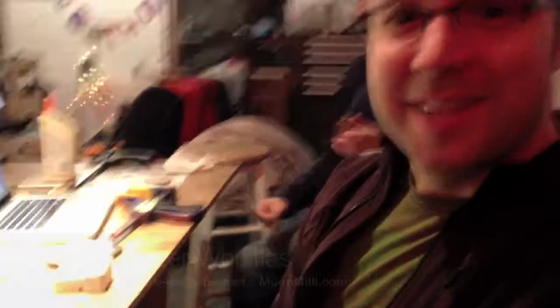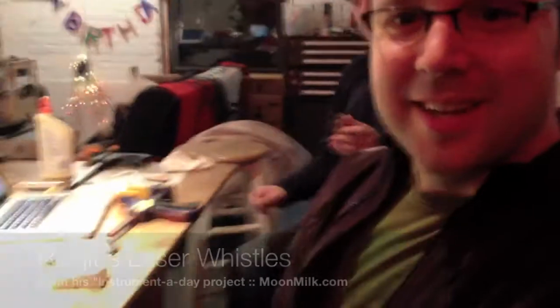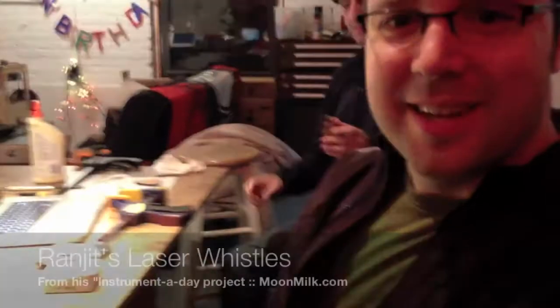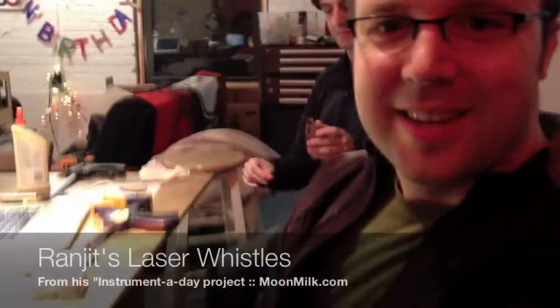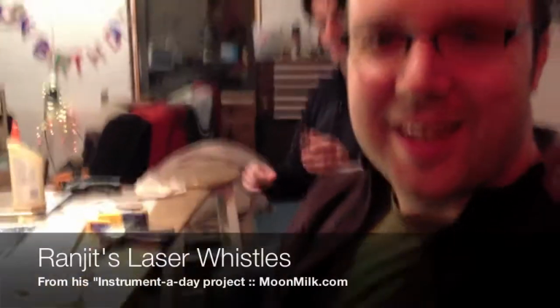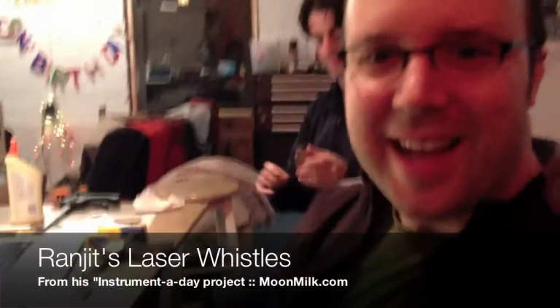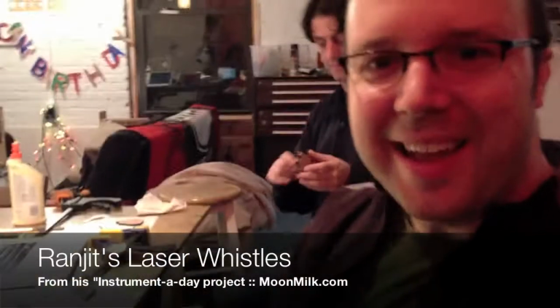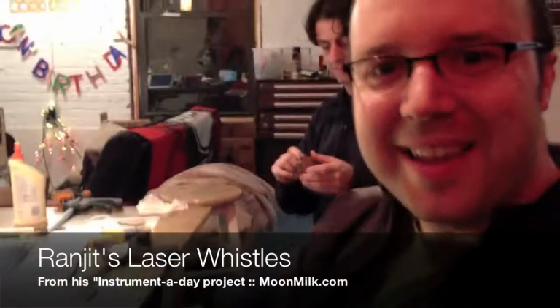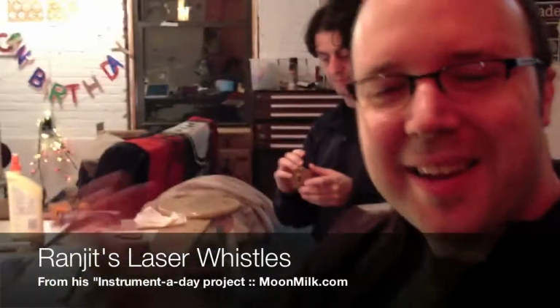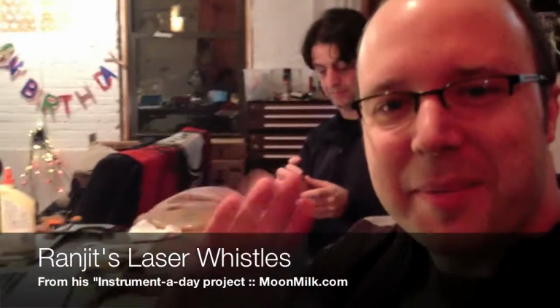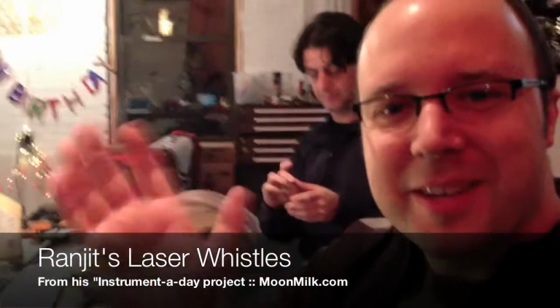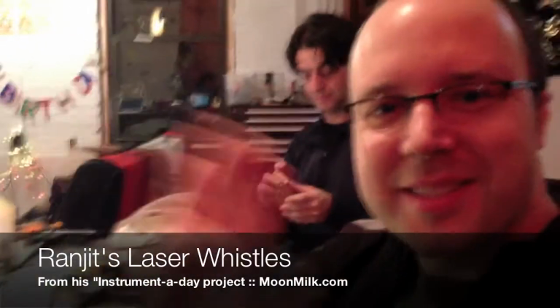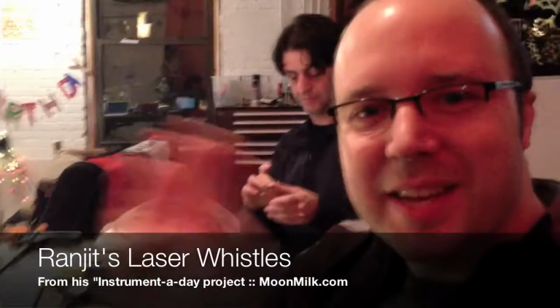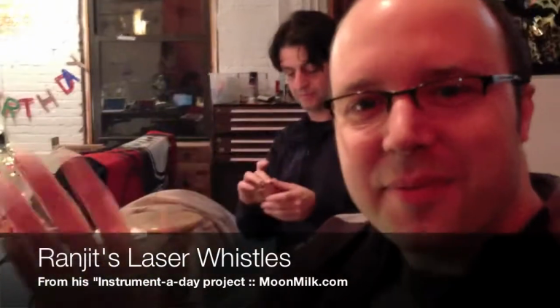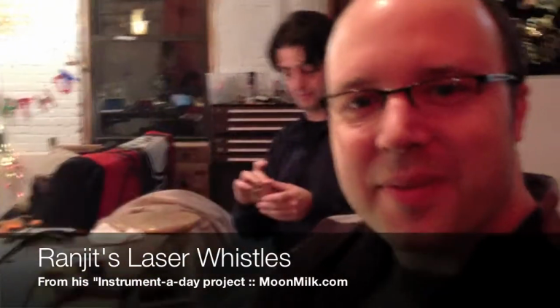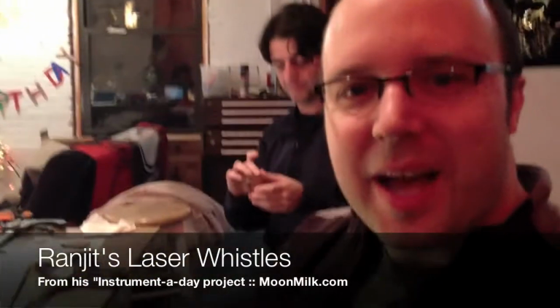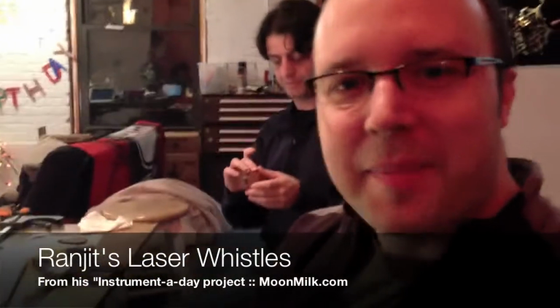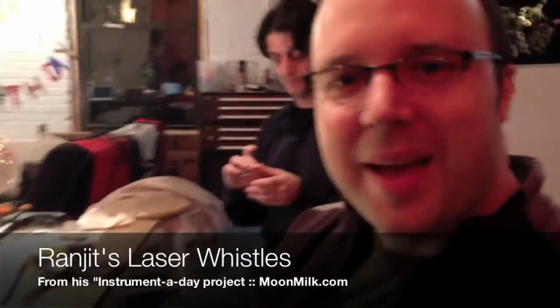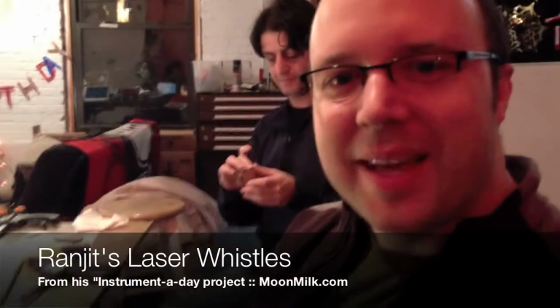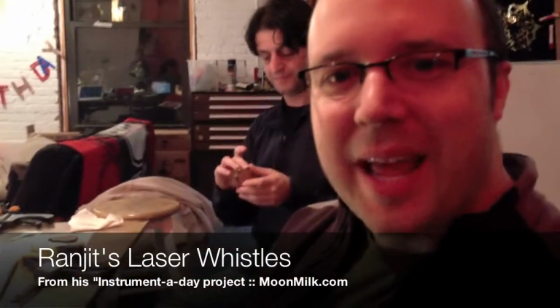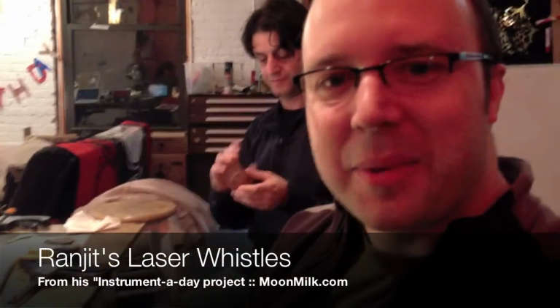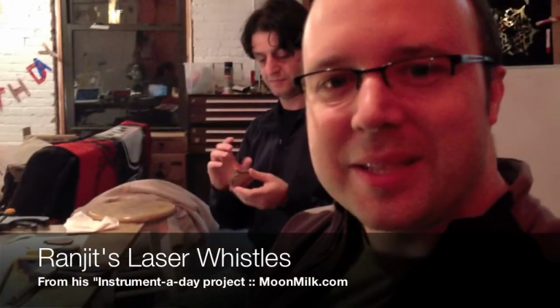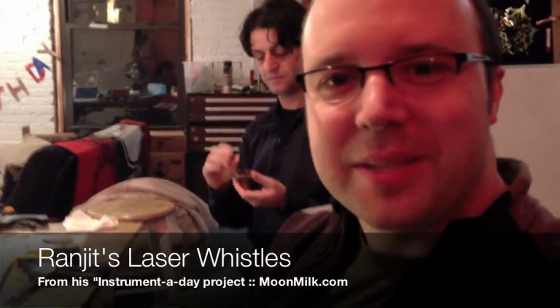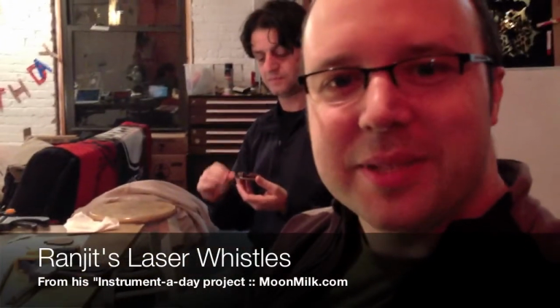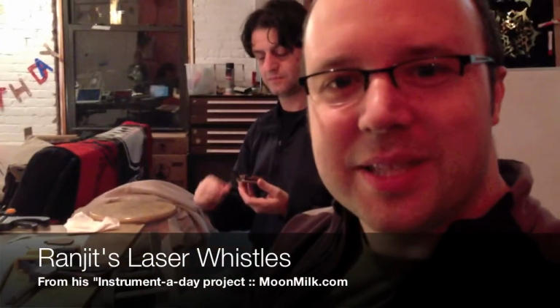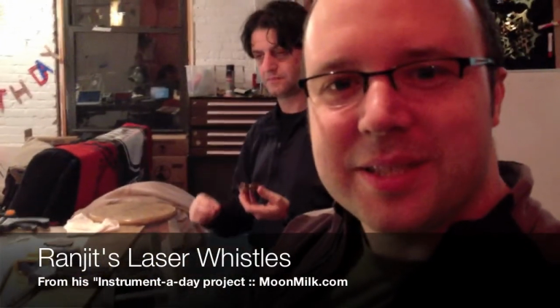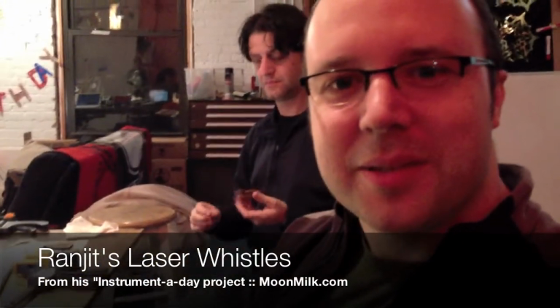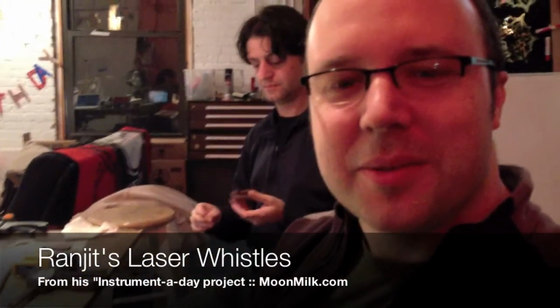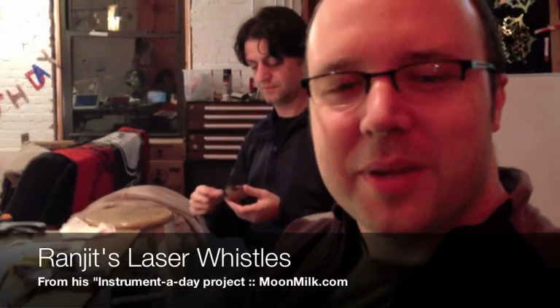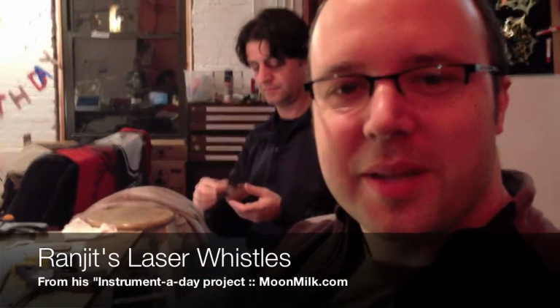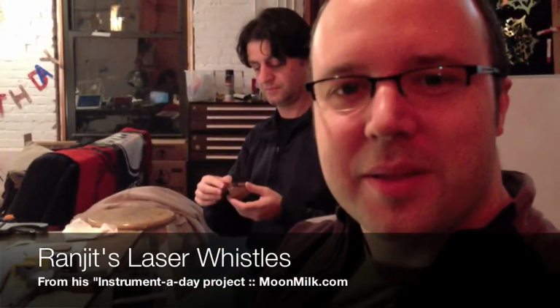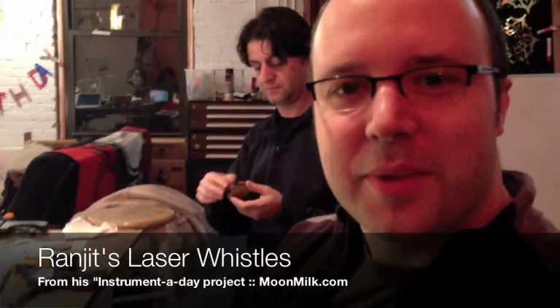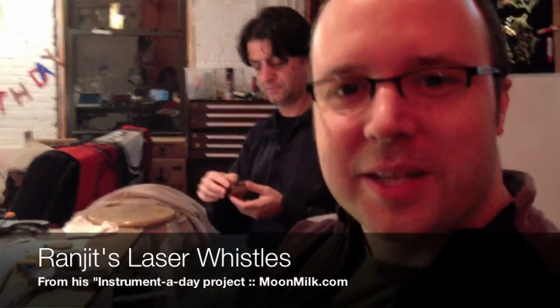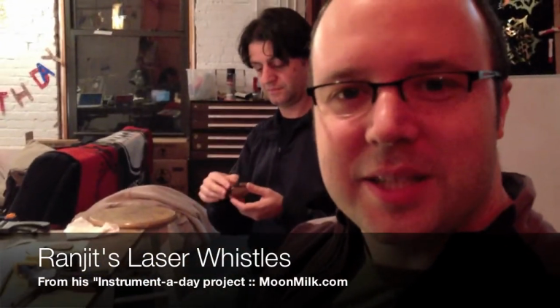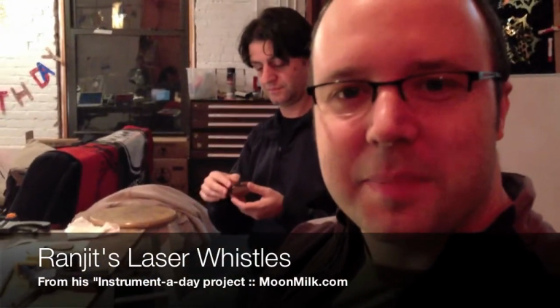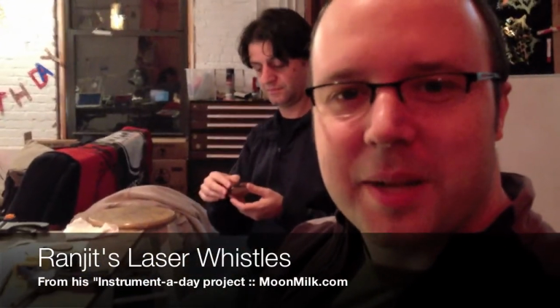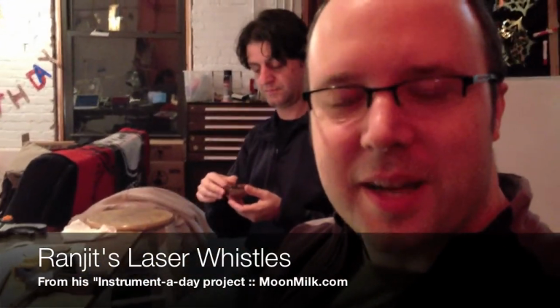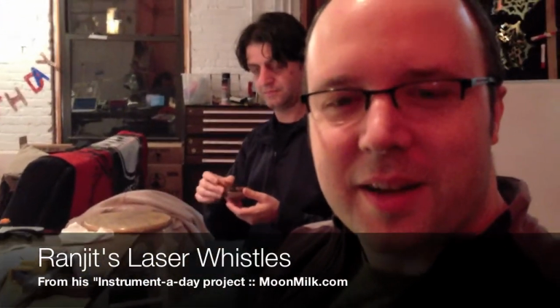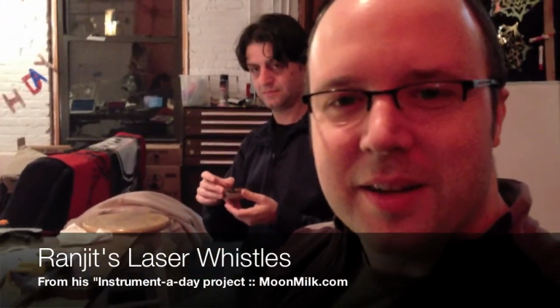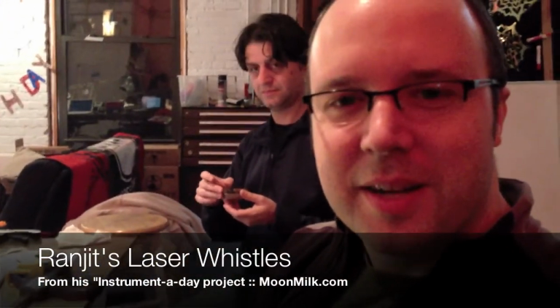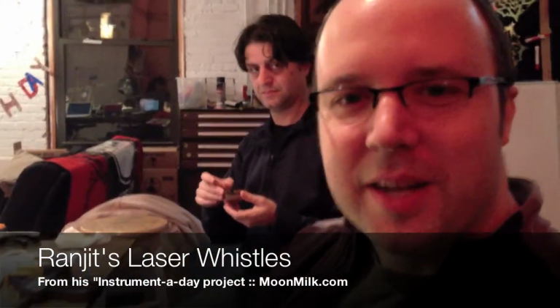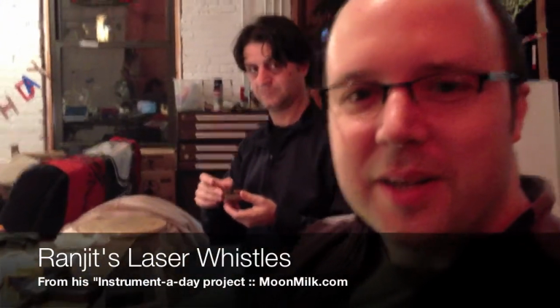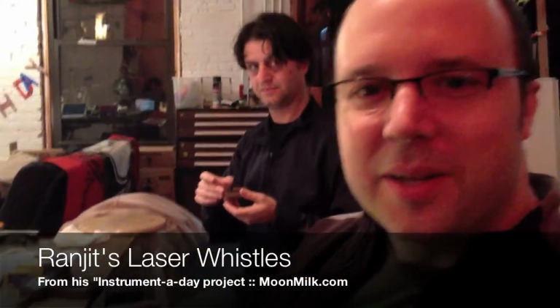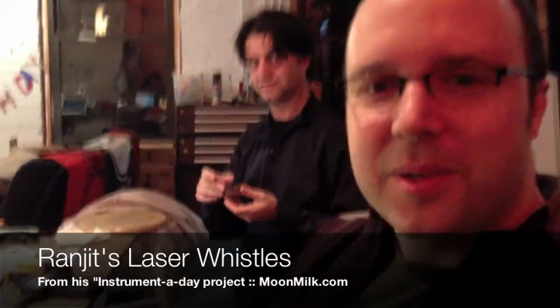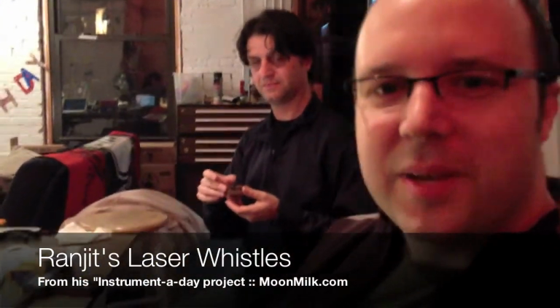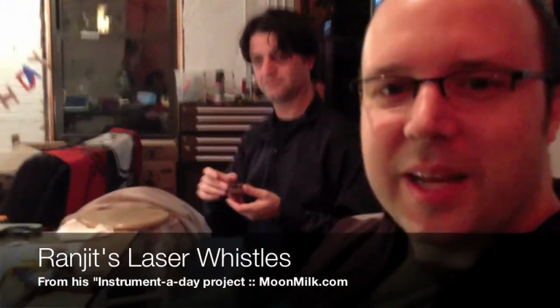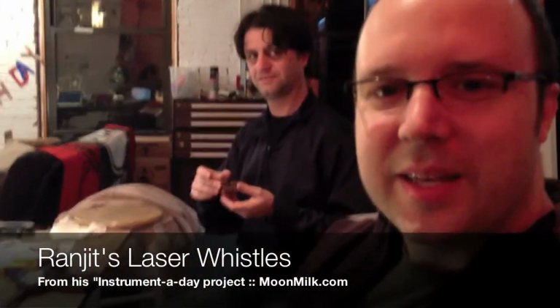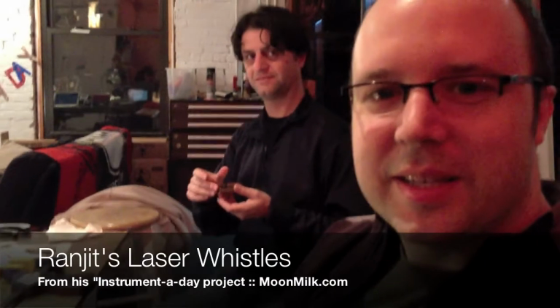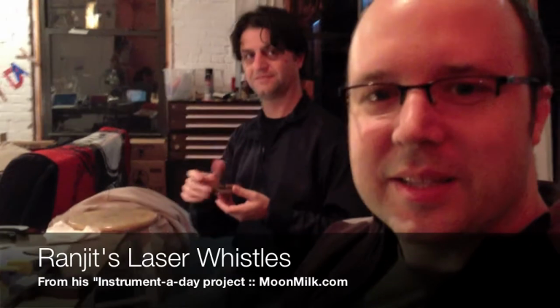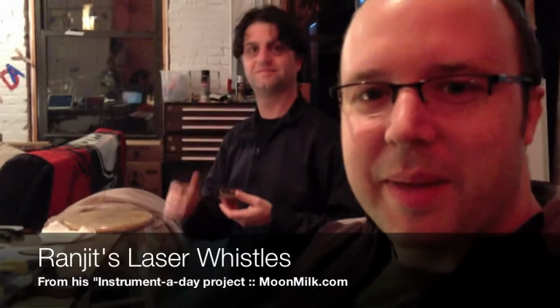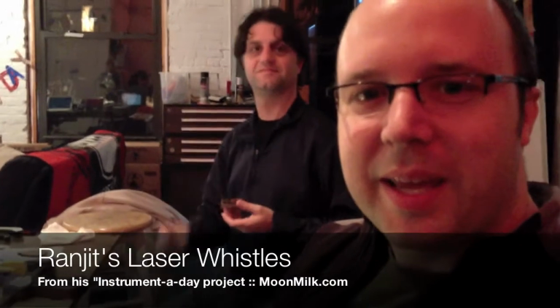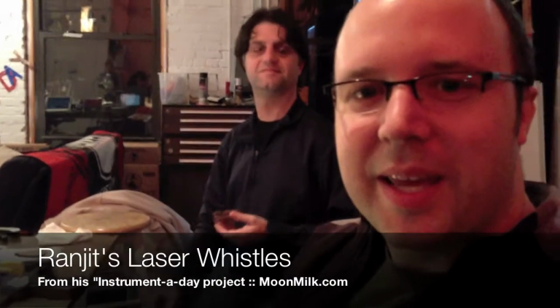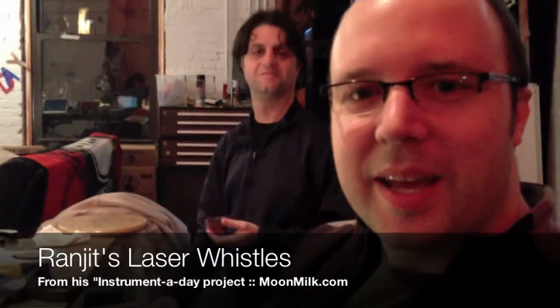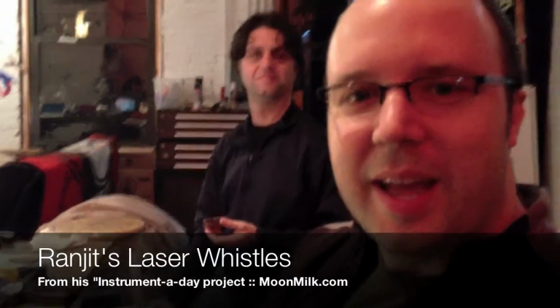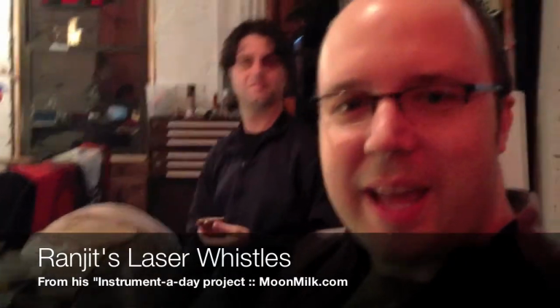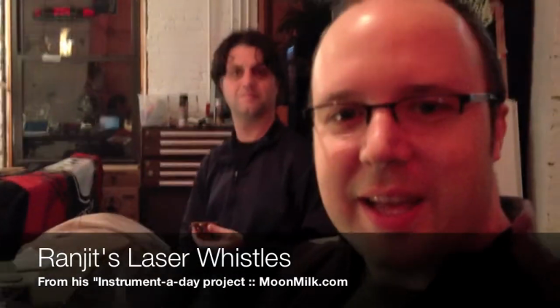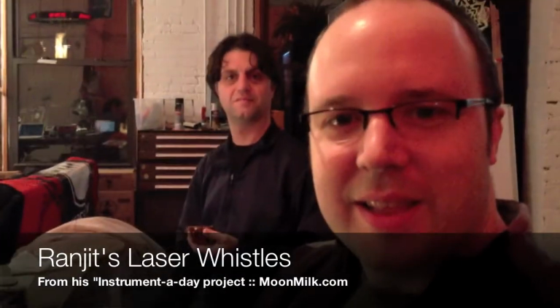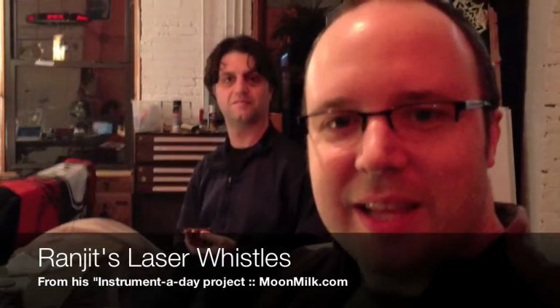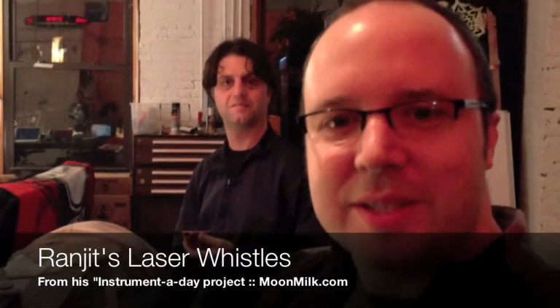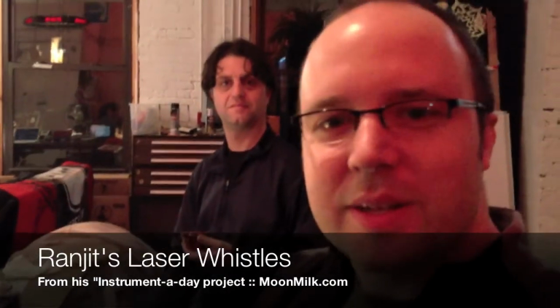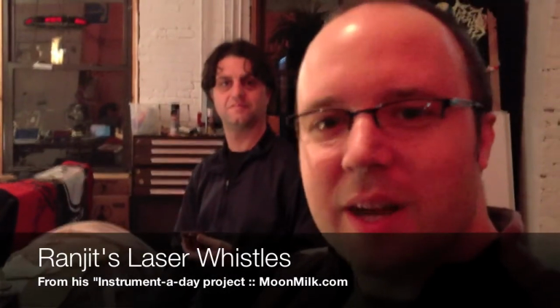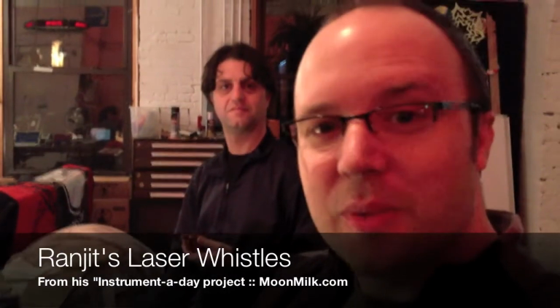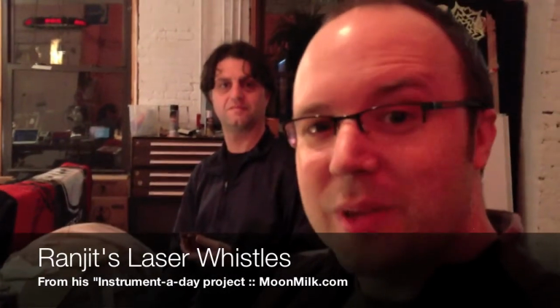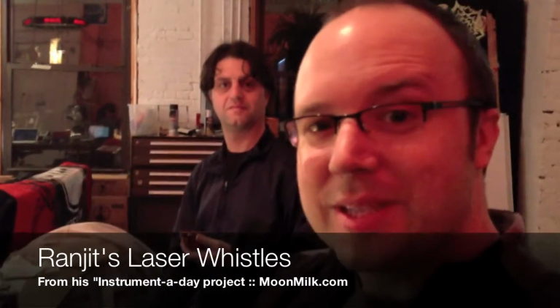Hi, I'm Eric Skiff. I'm at NYC Resistor with Ranjit Bhatnagar, who is making a laser-cut whistle.